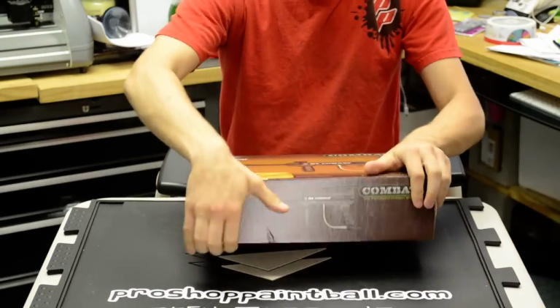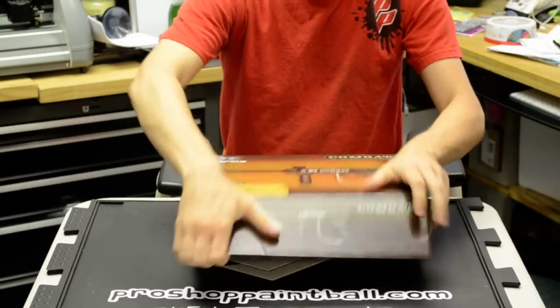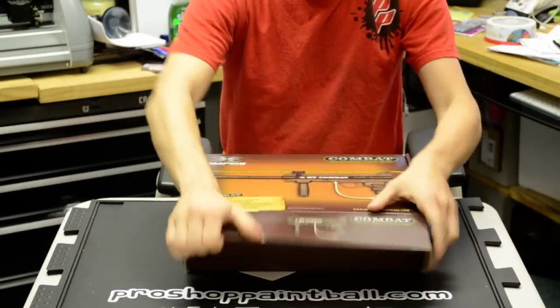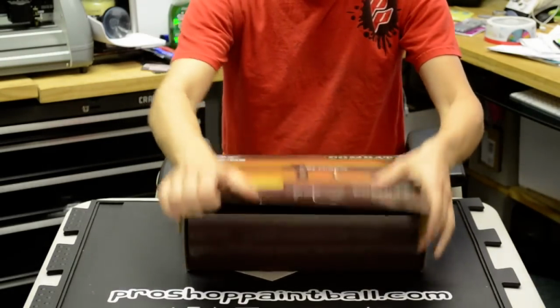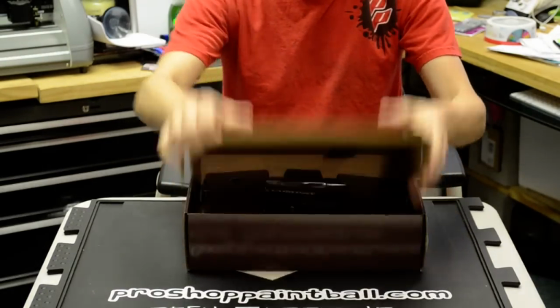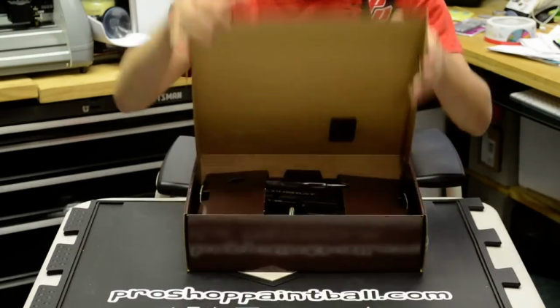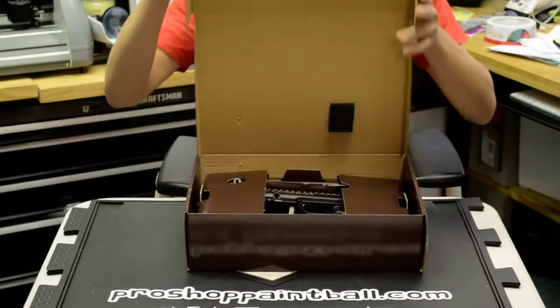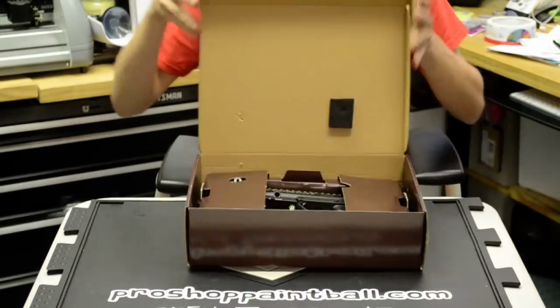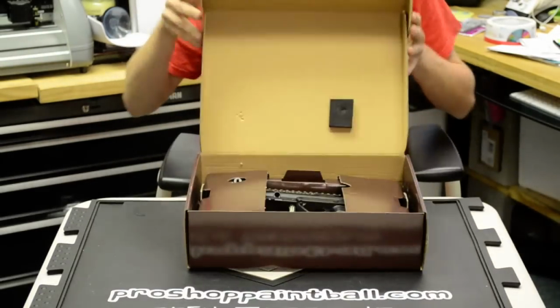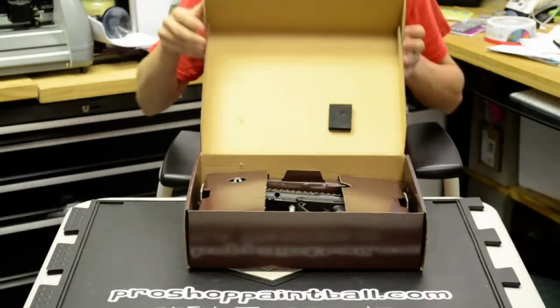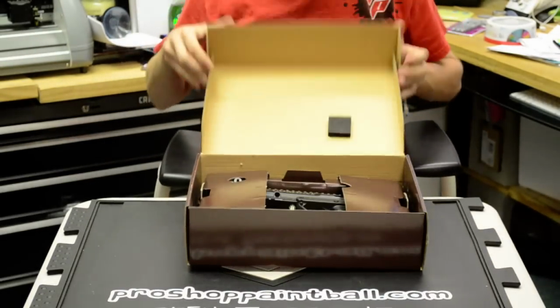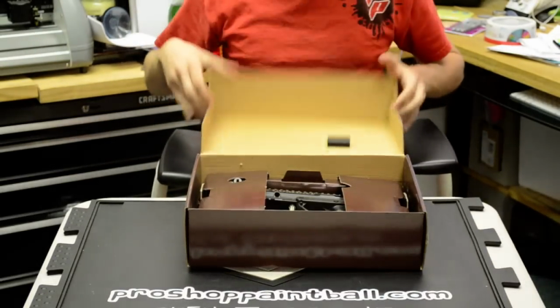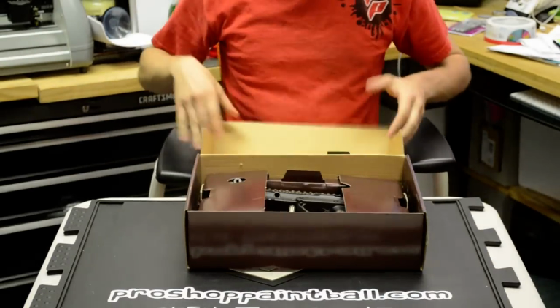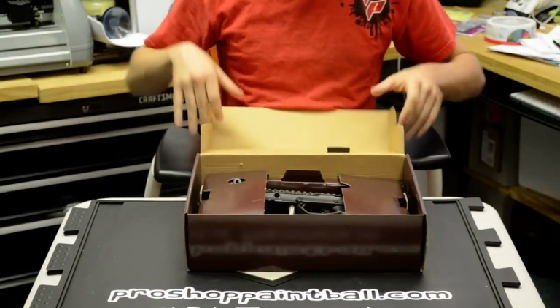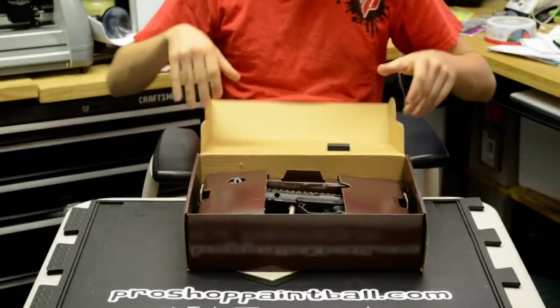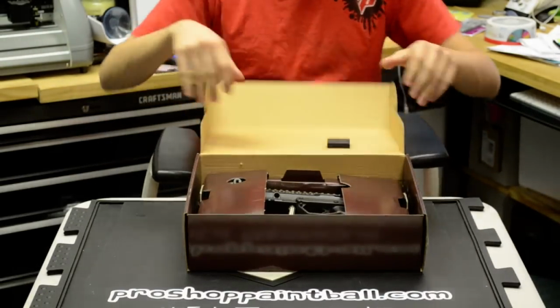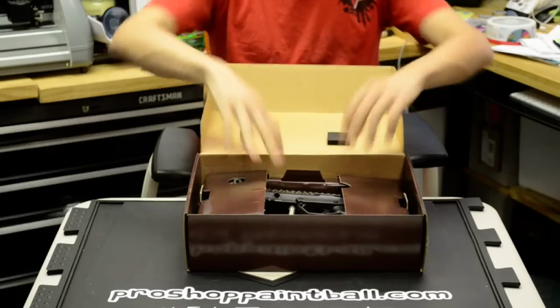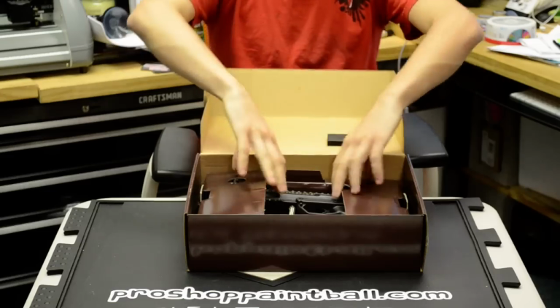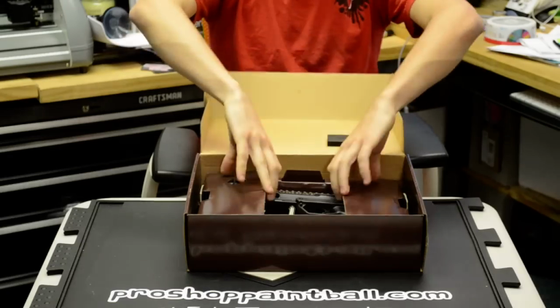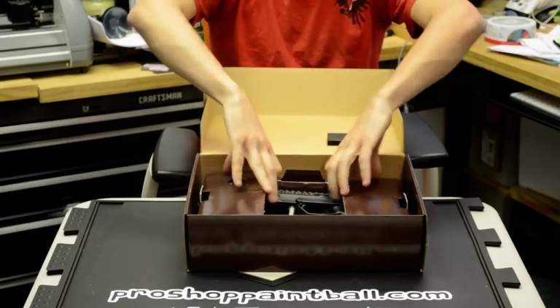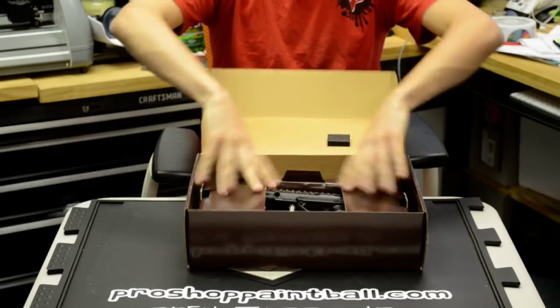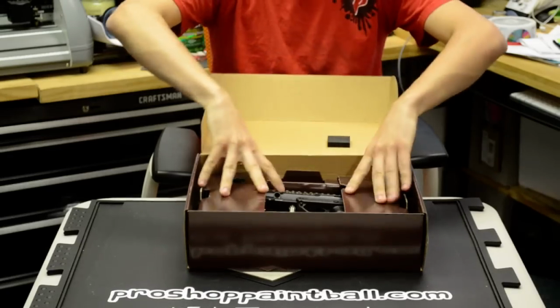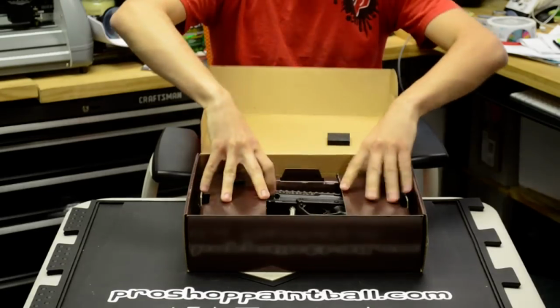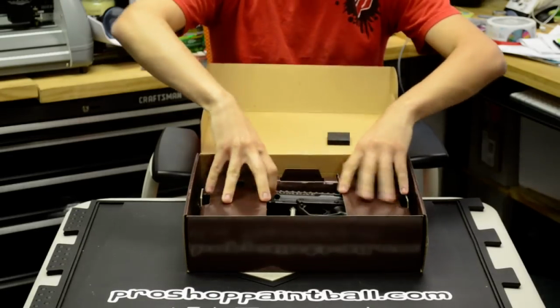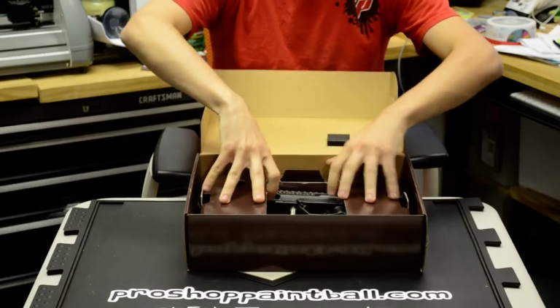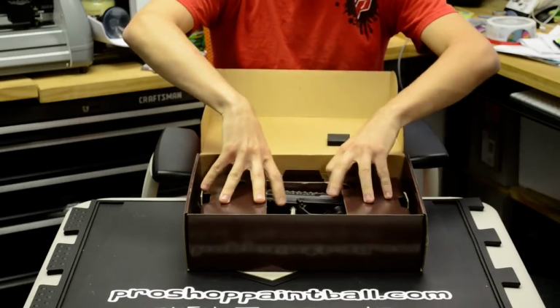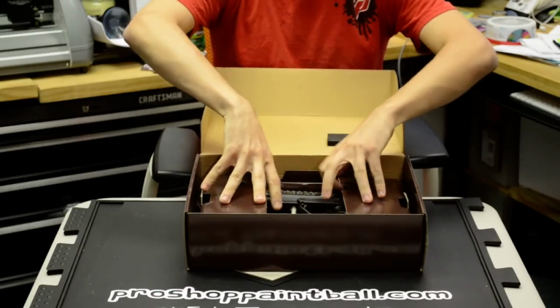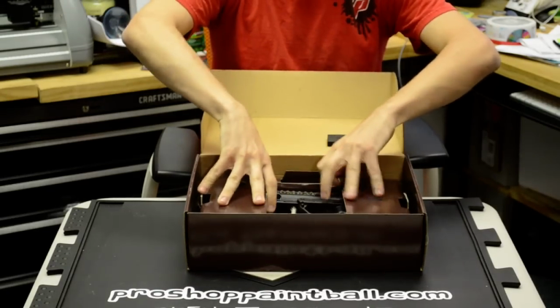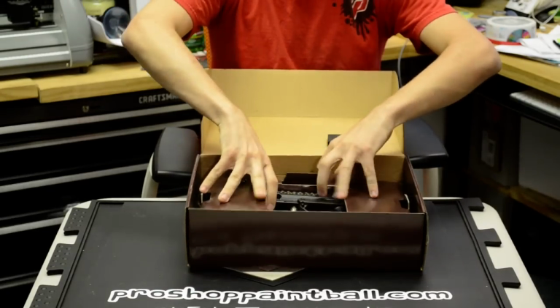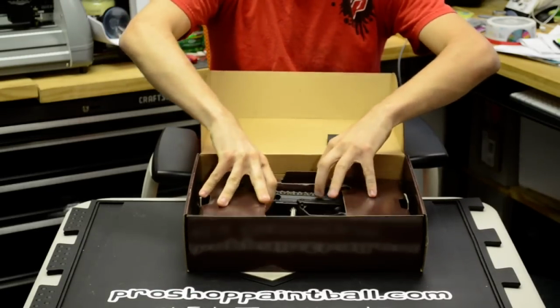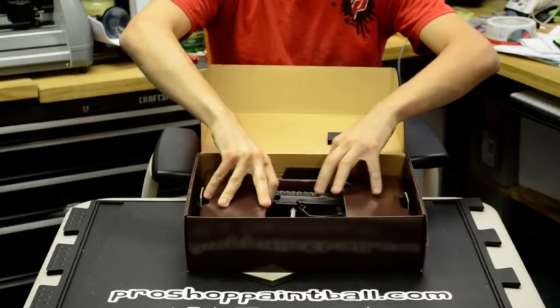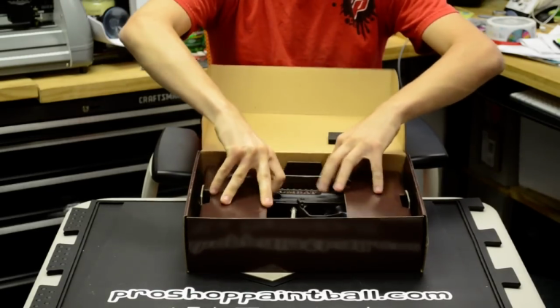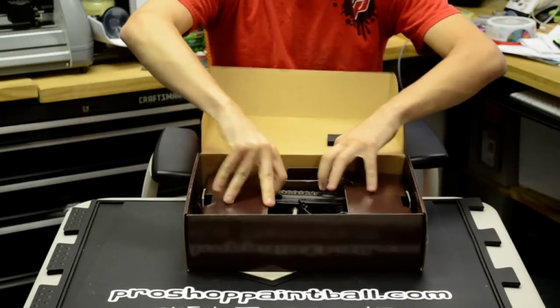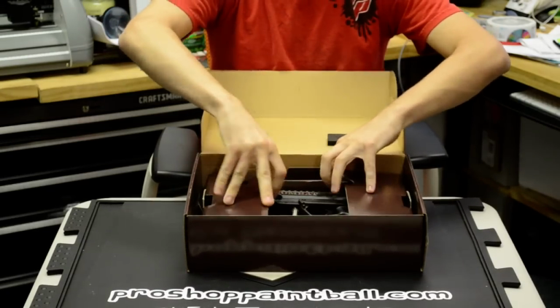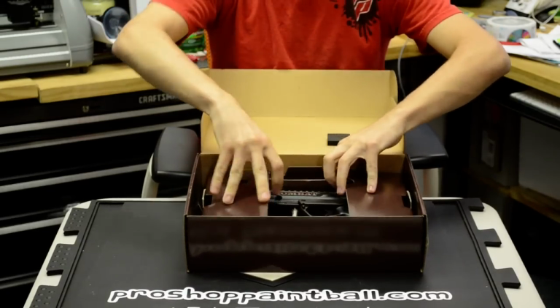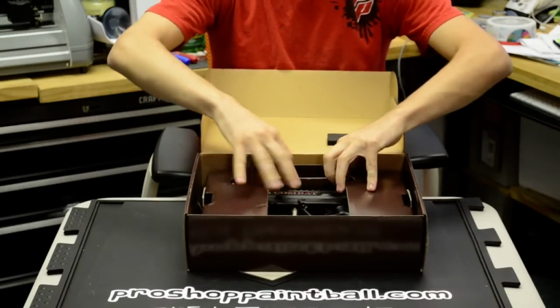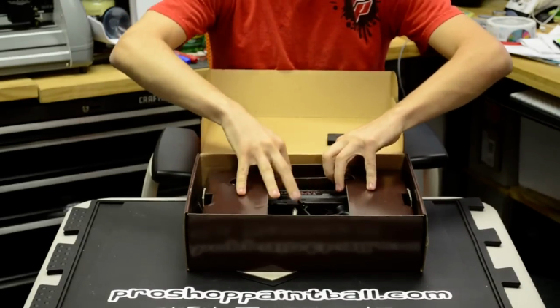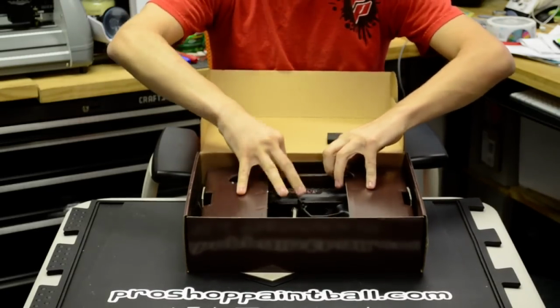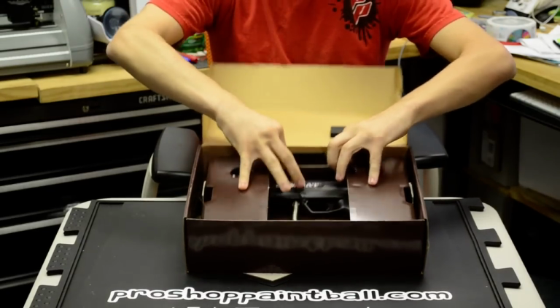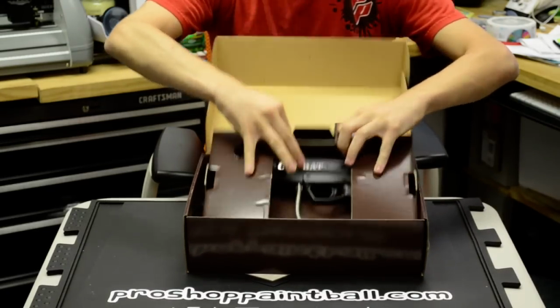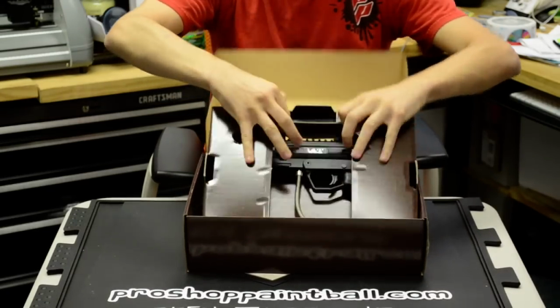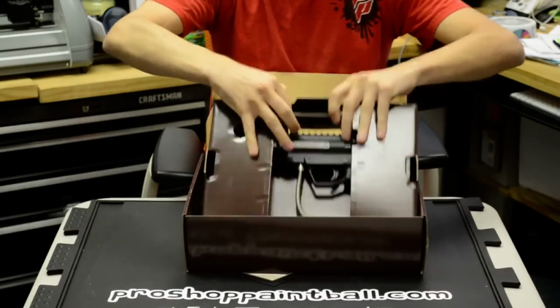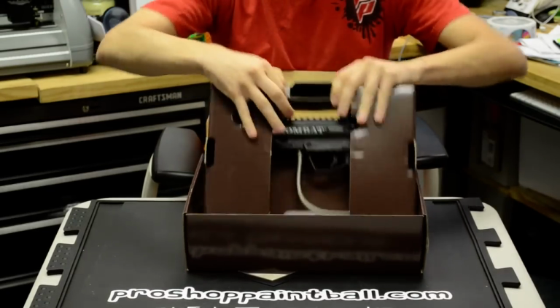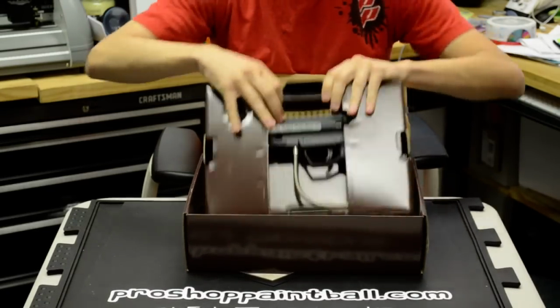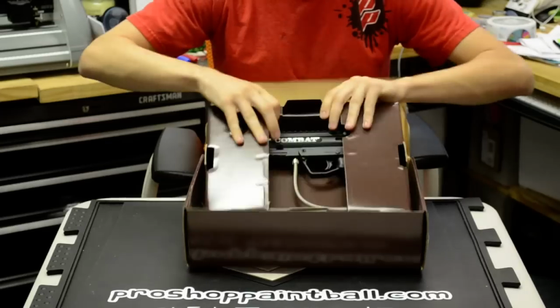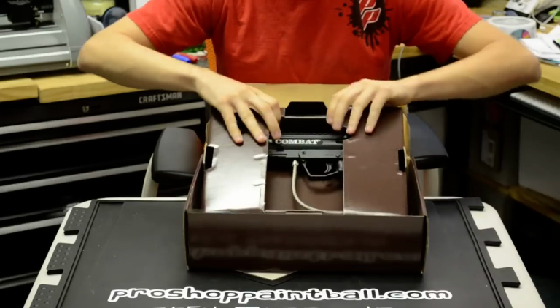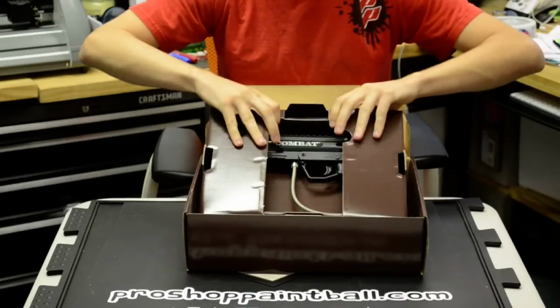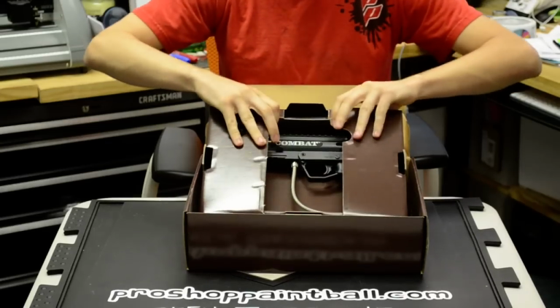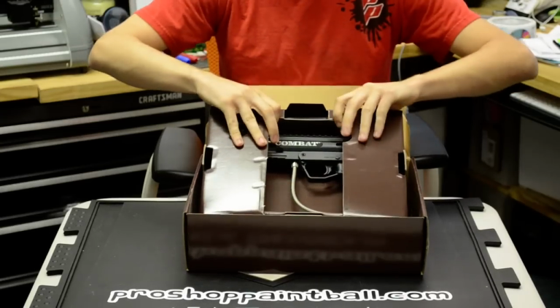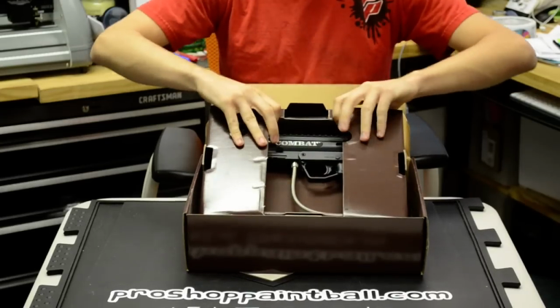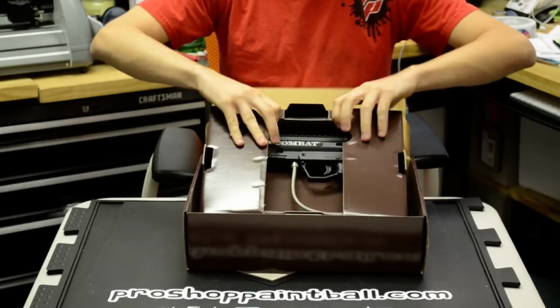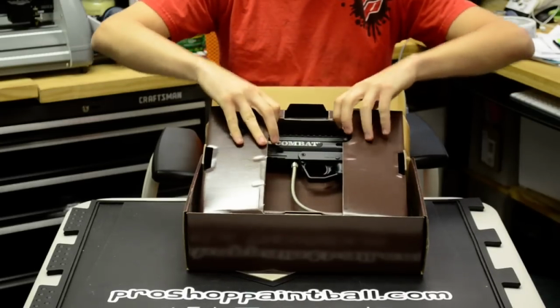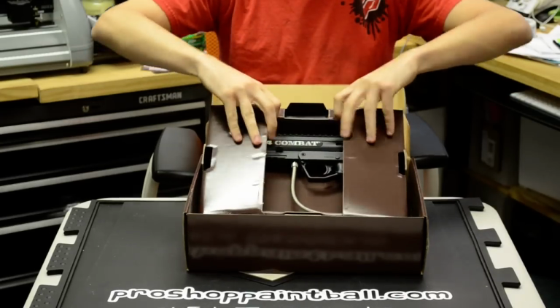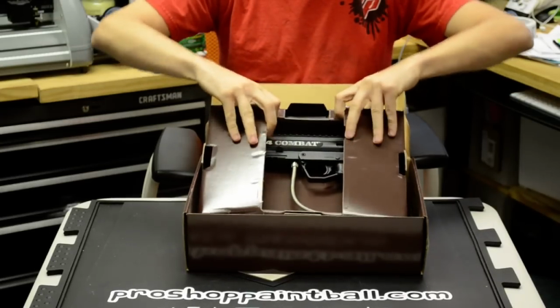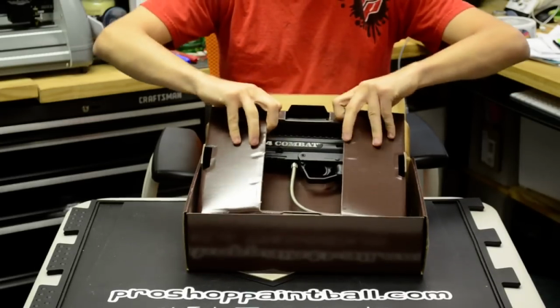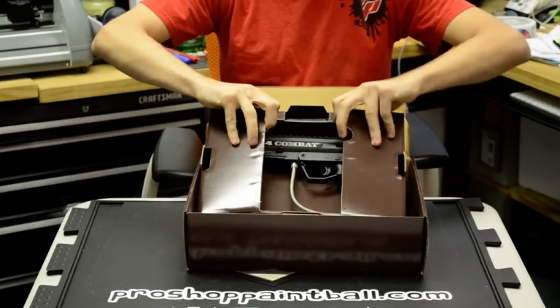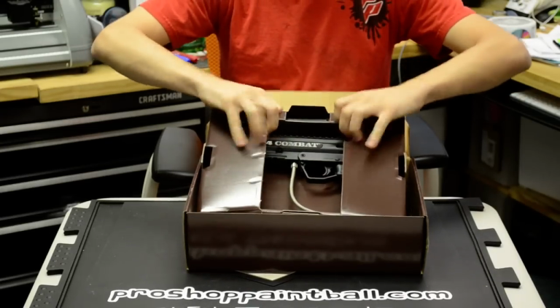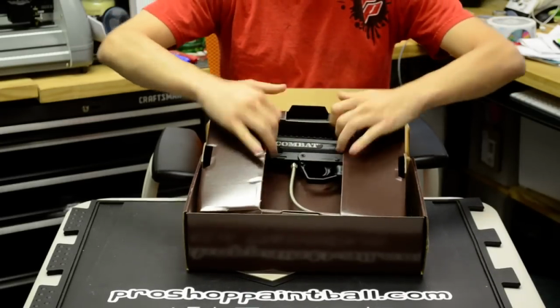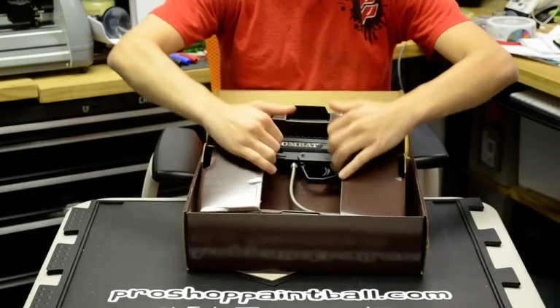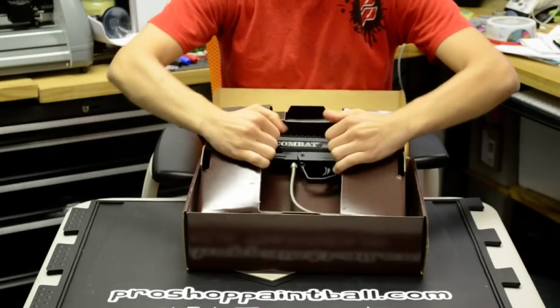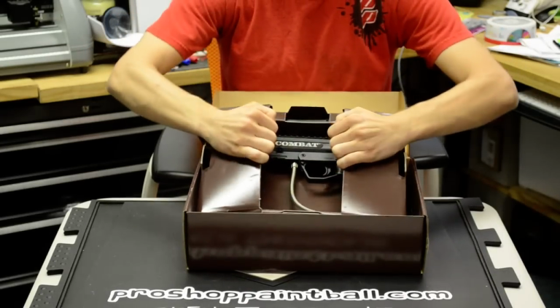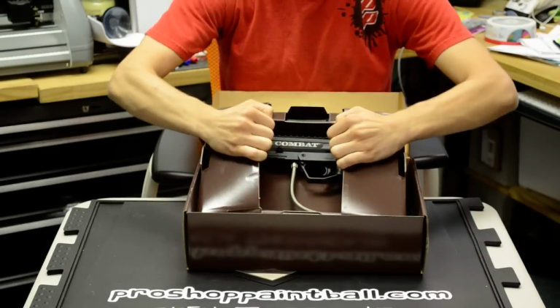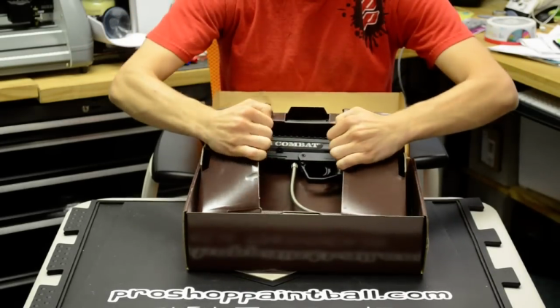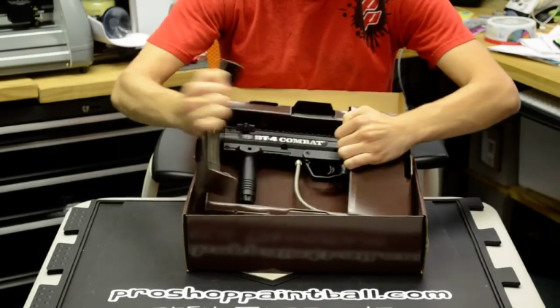Open it up. Got this nice, really well designed cardboard packaging. You flip these two panels open.